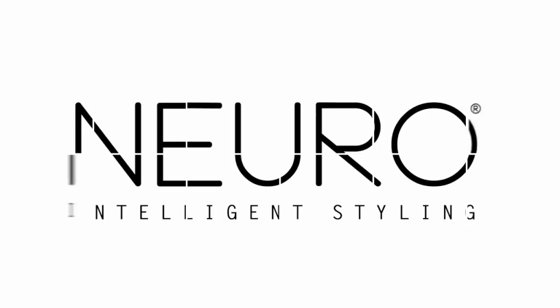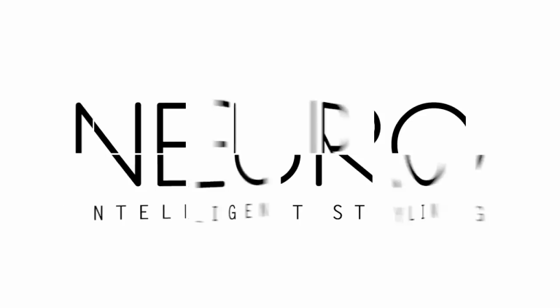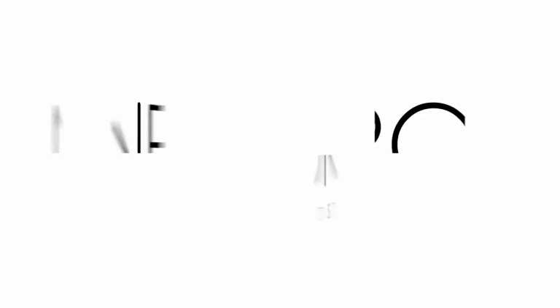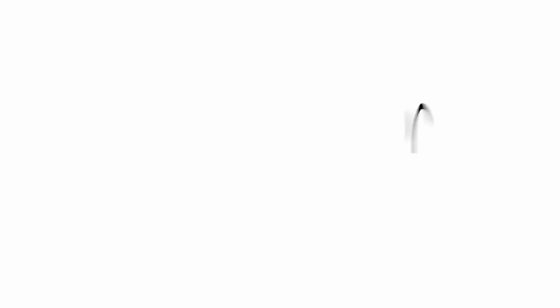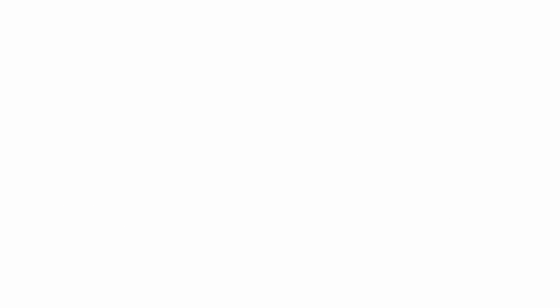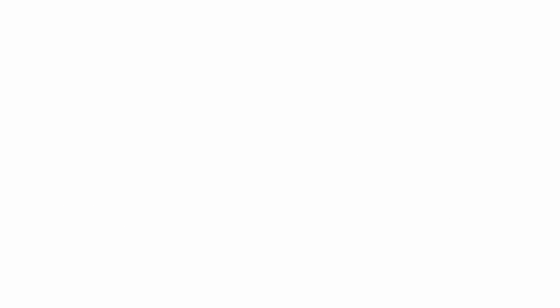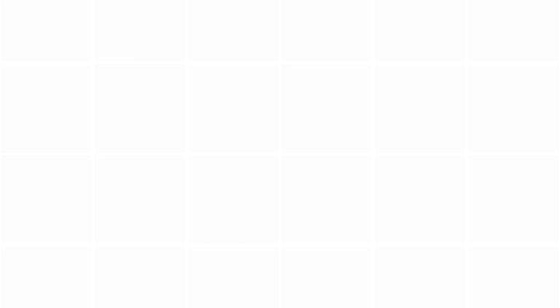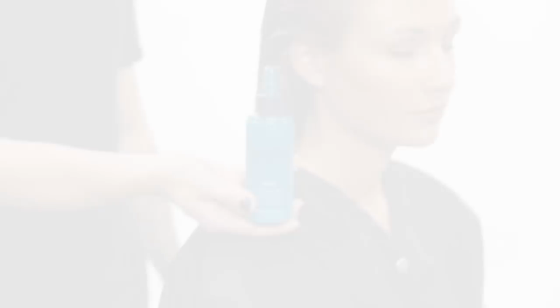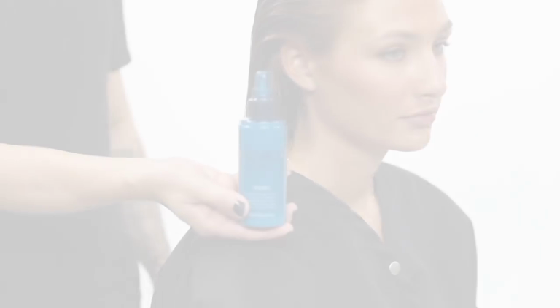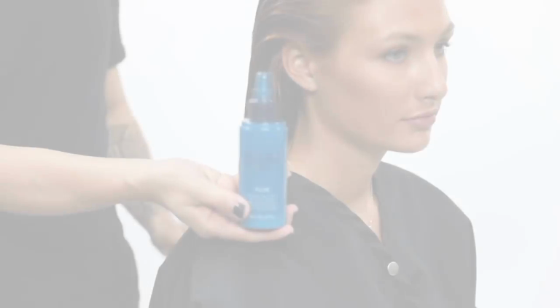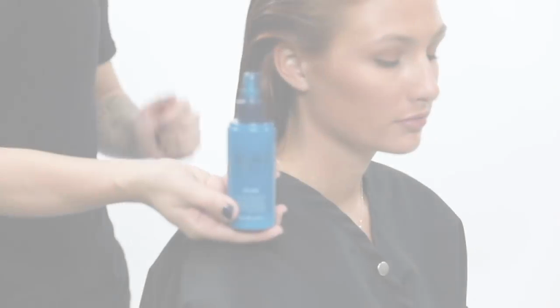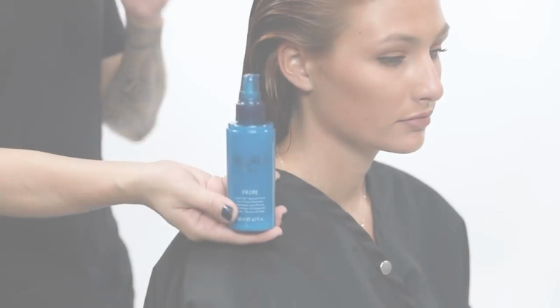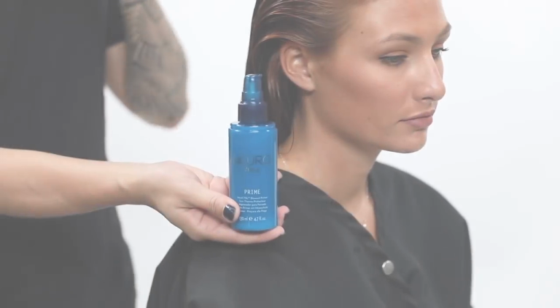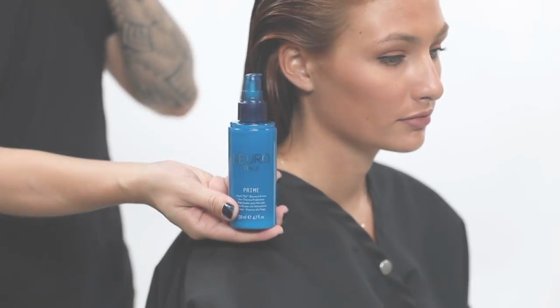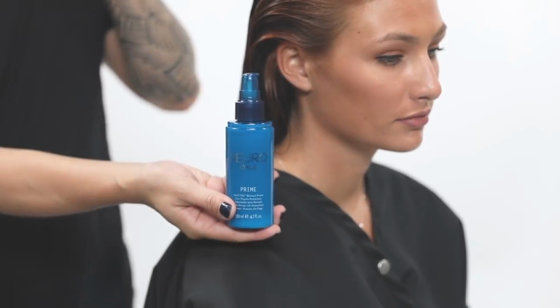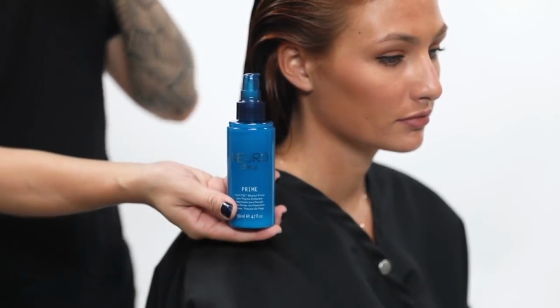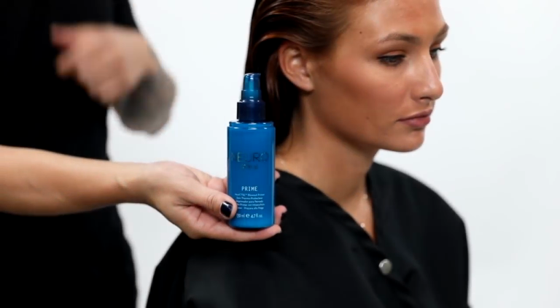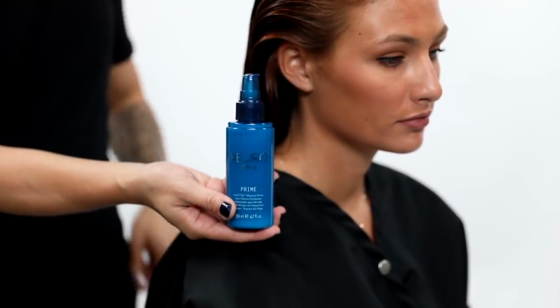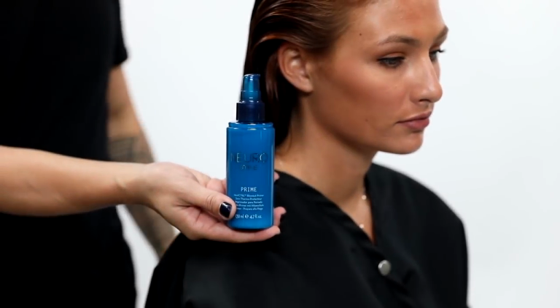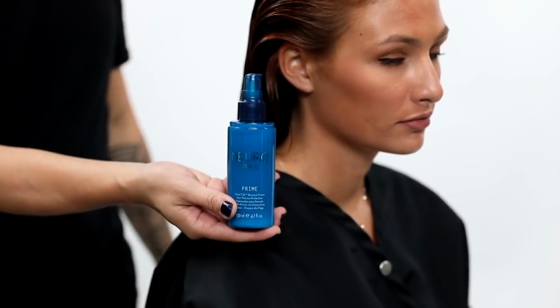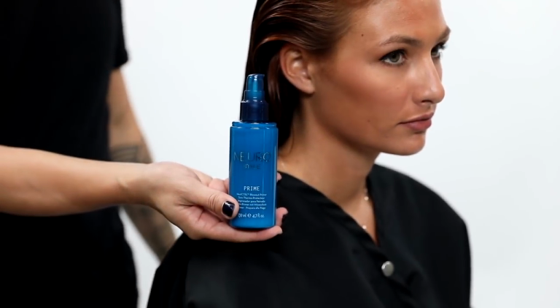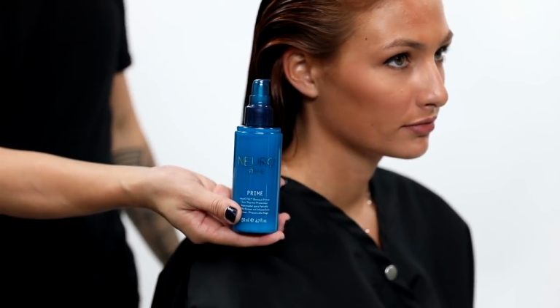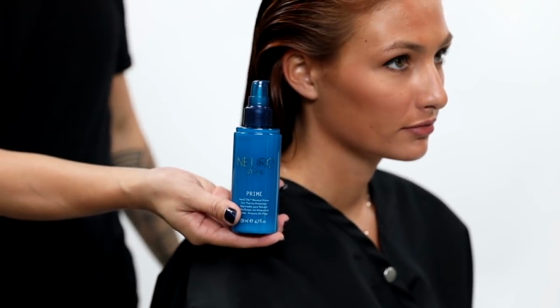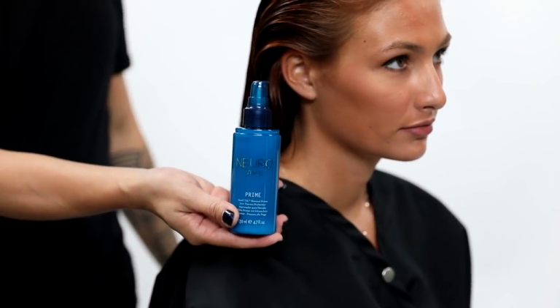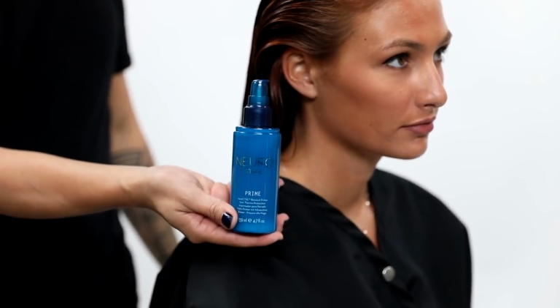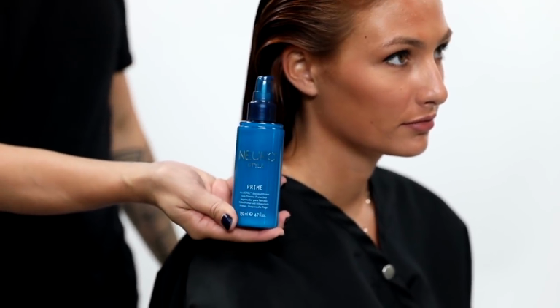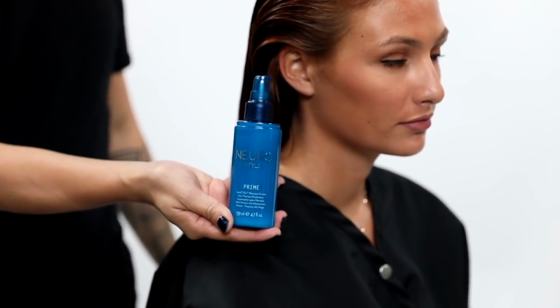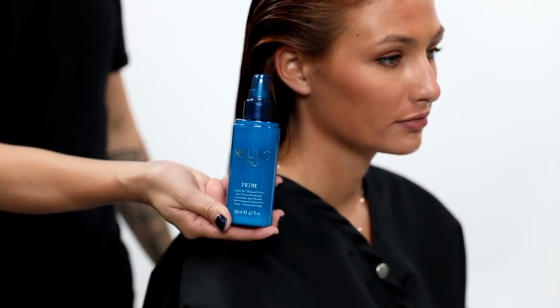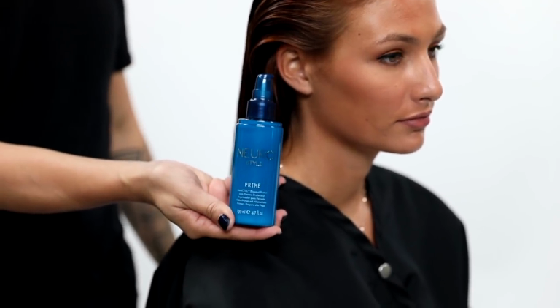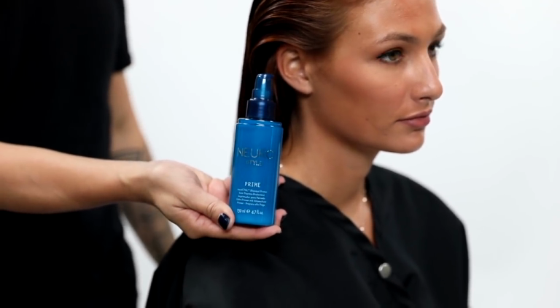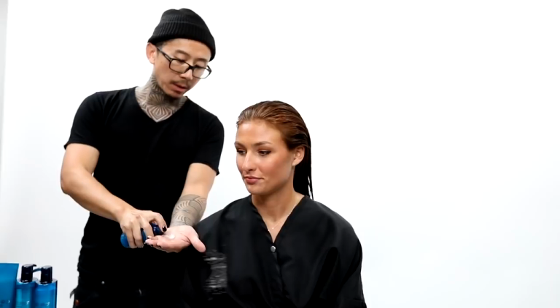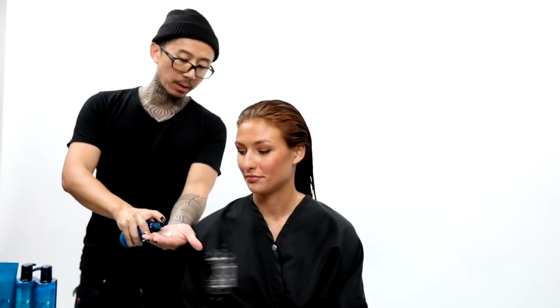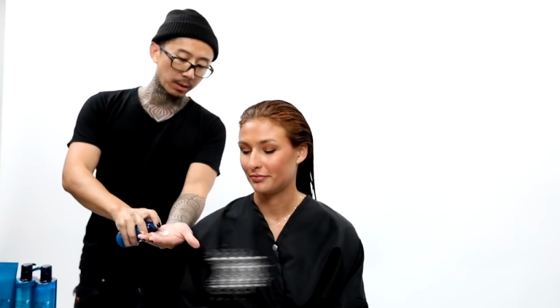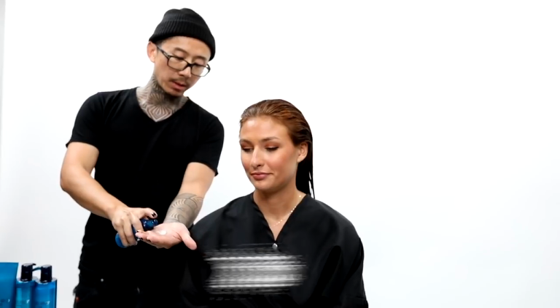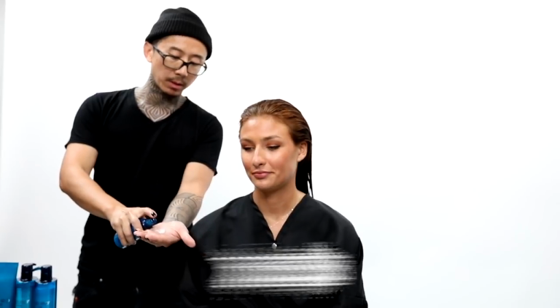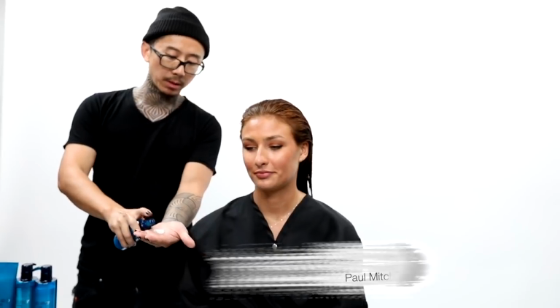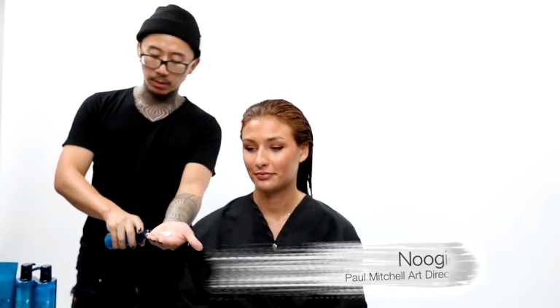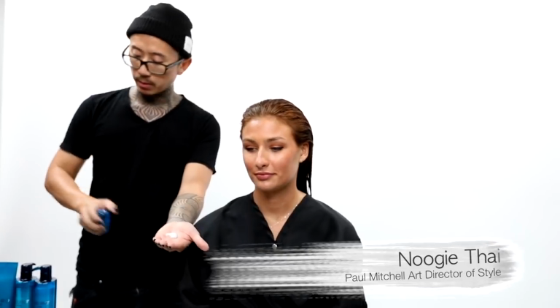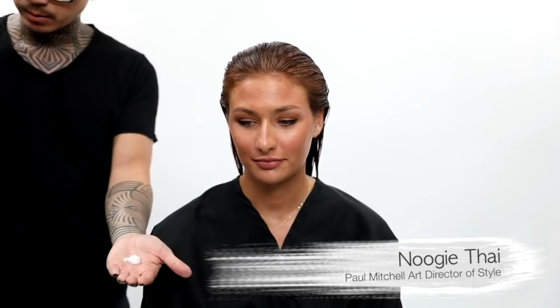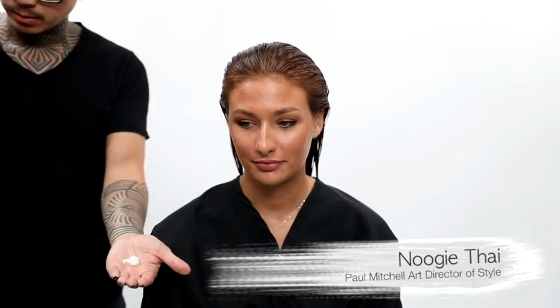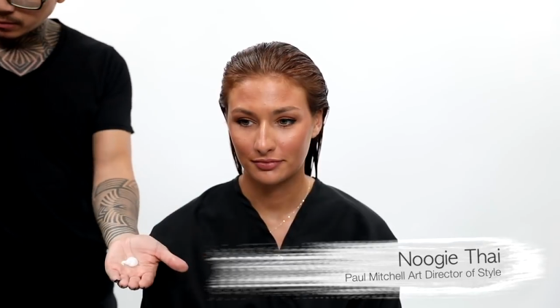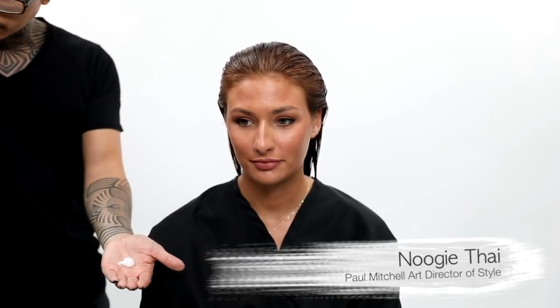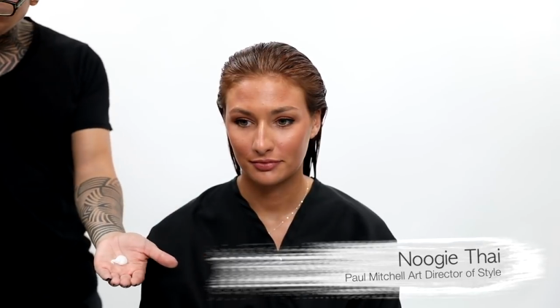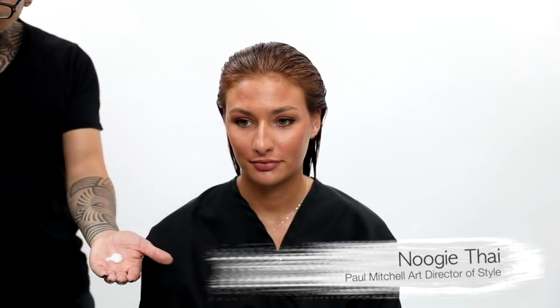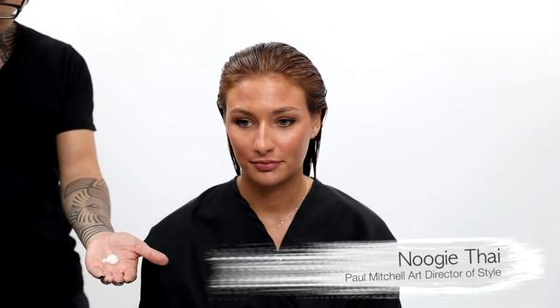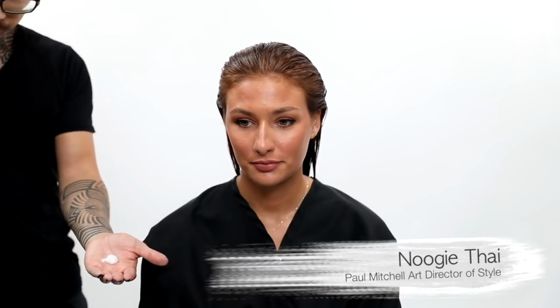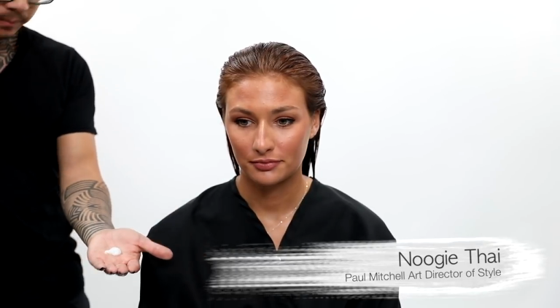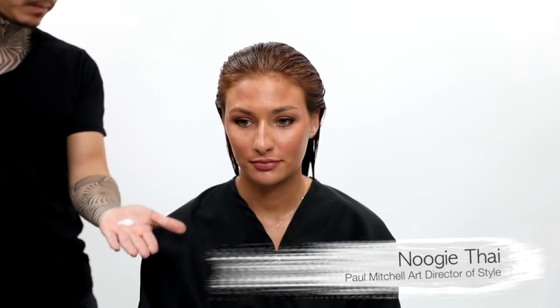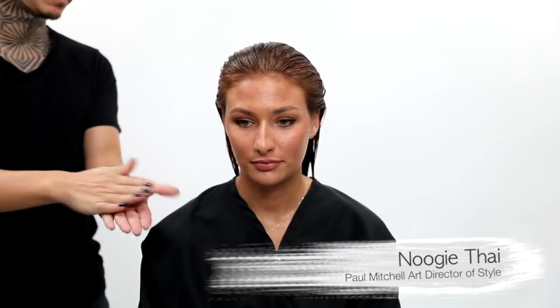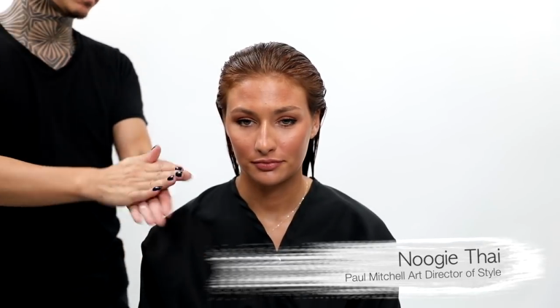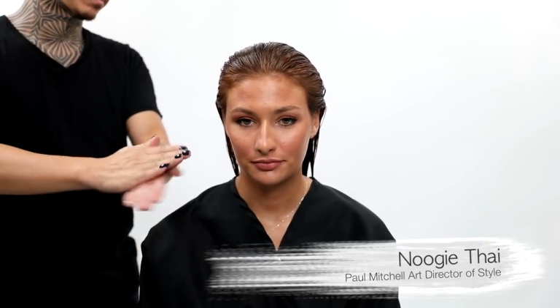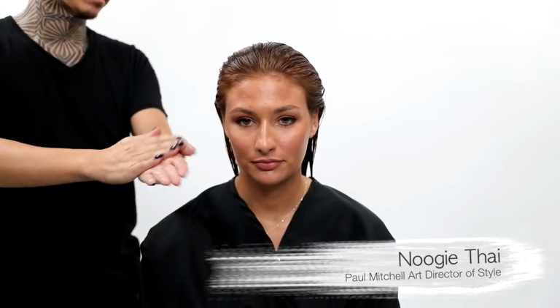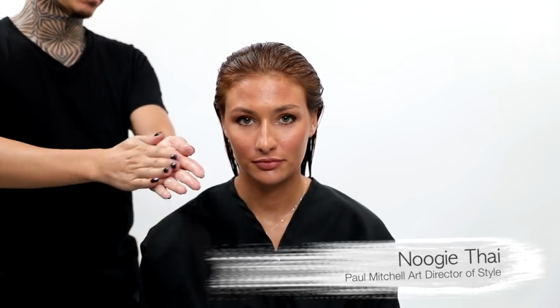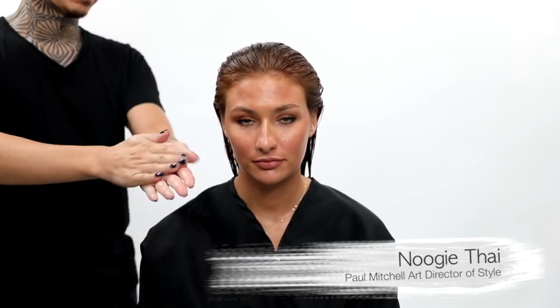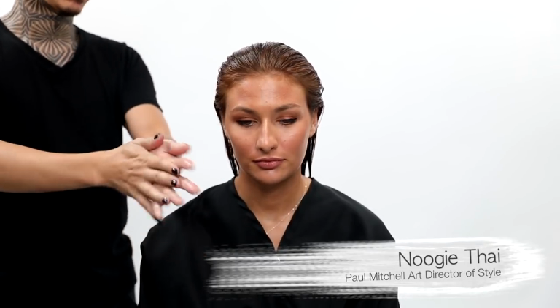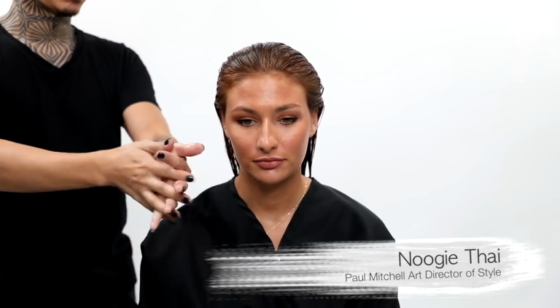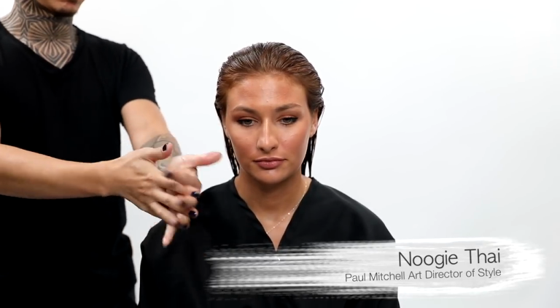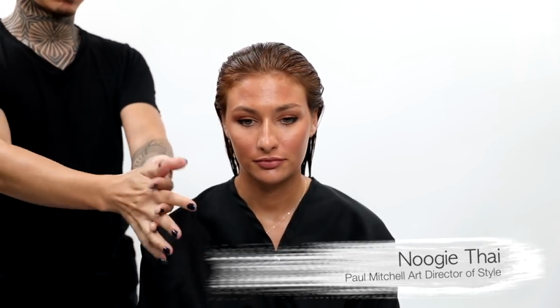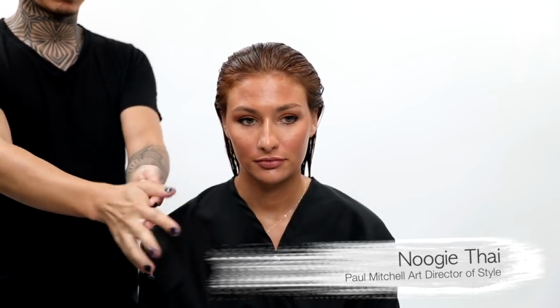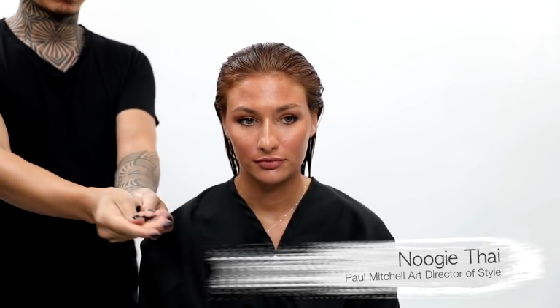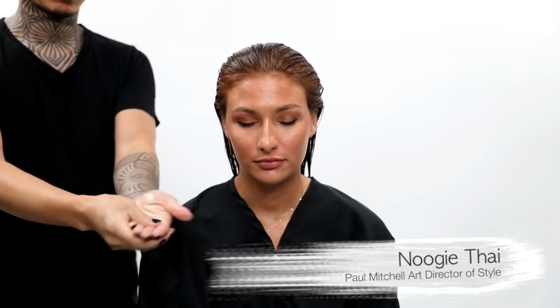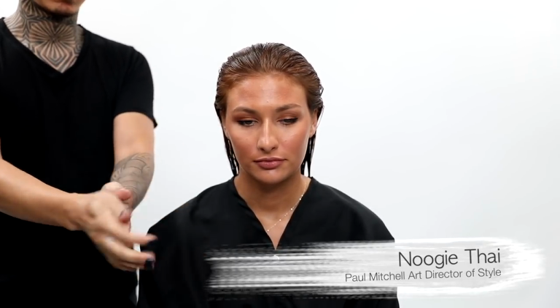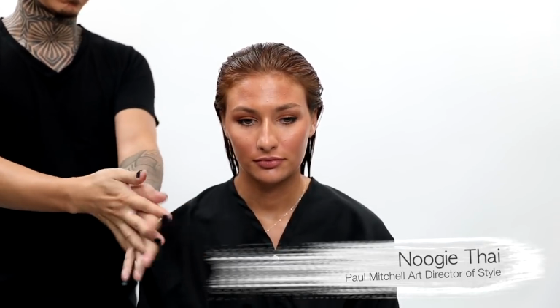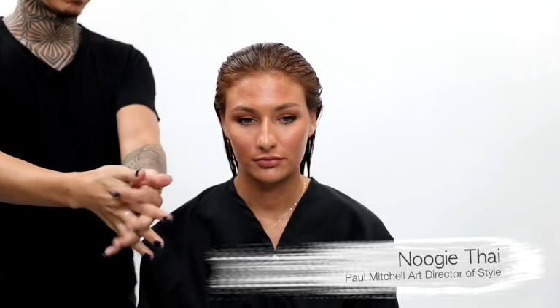Hi you guys, Nugi Thai here. I can't wait to show you a sexy glamorous red carpet look on Brooke.